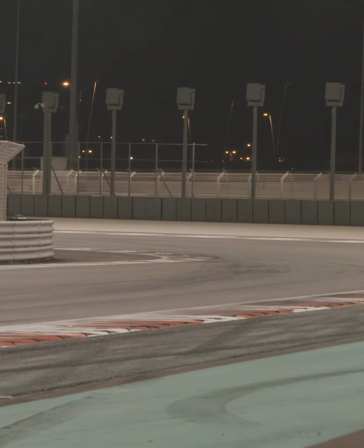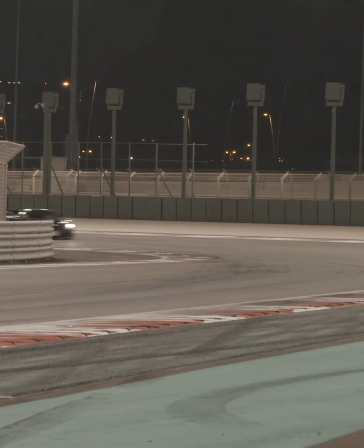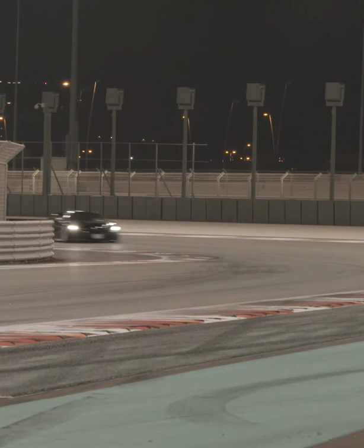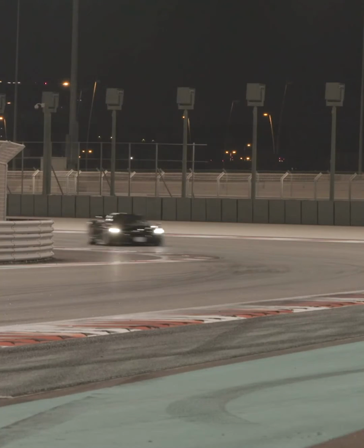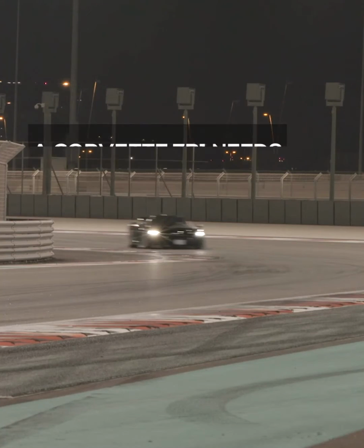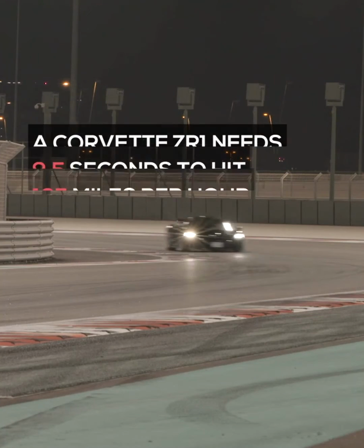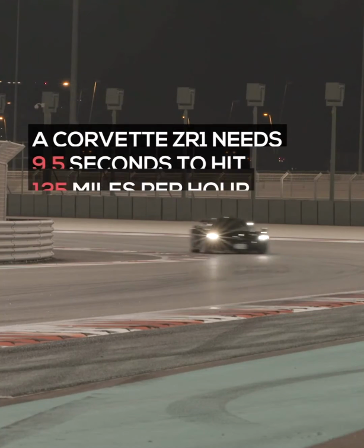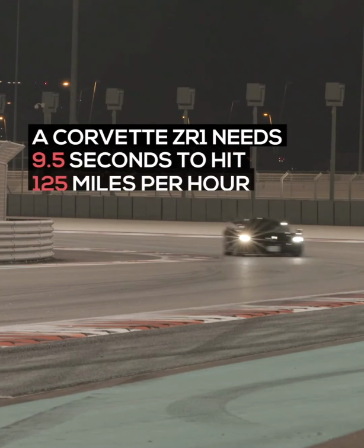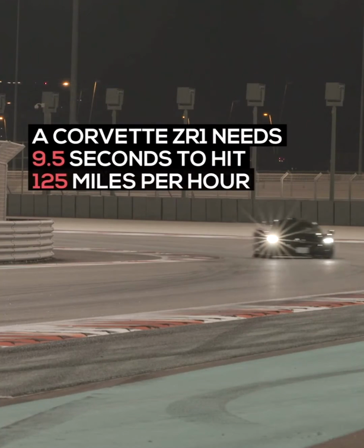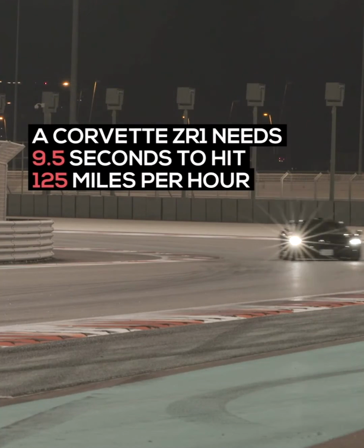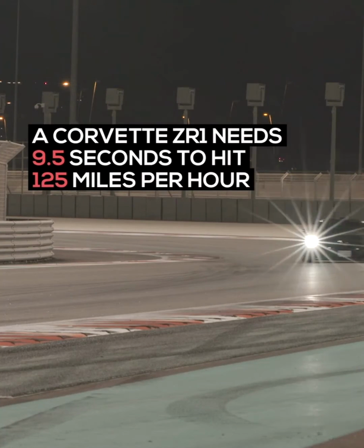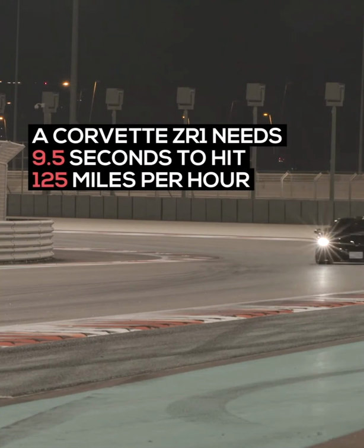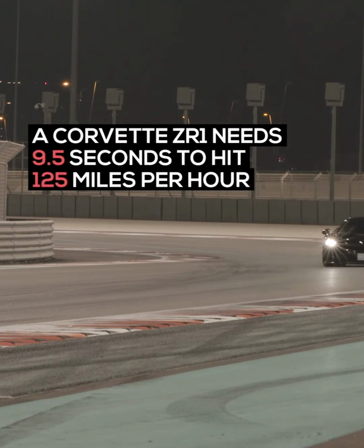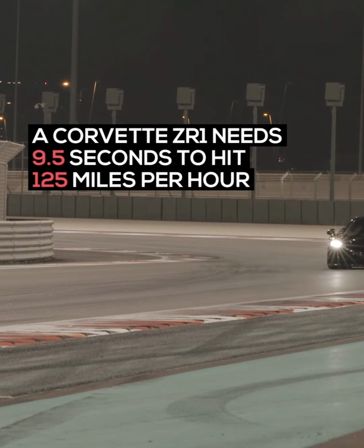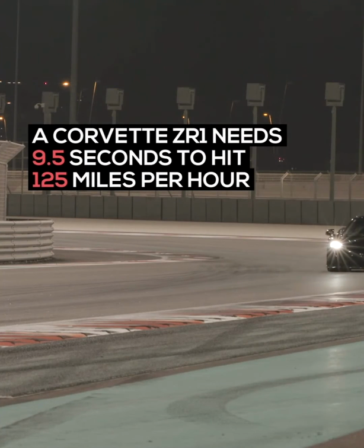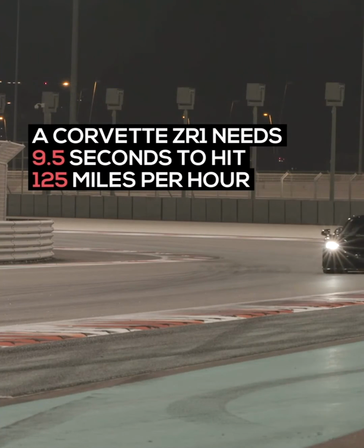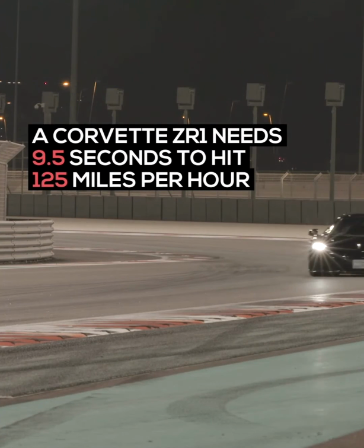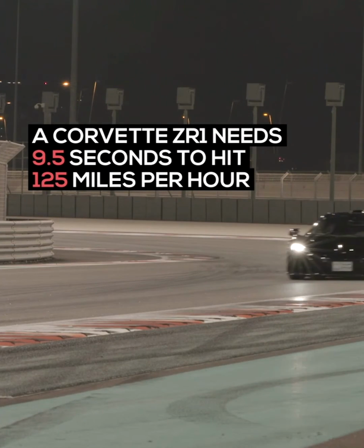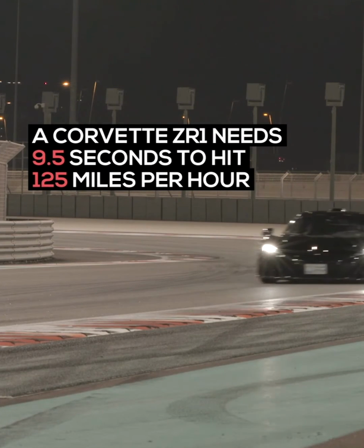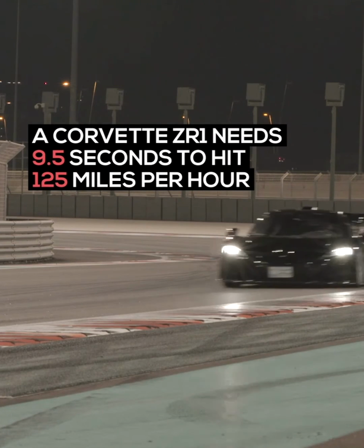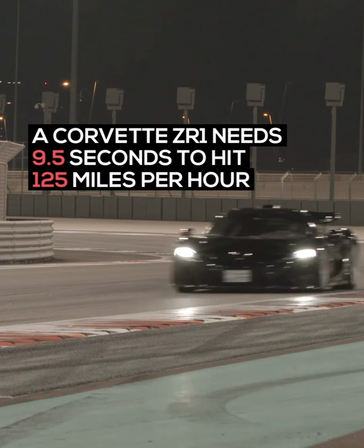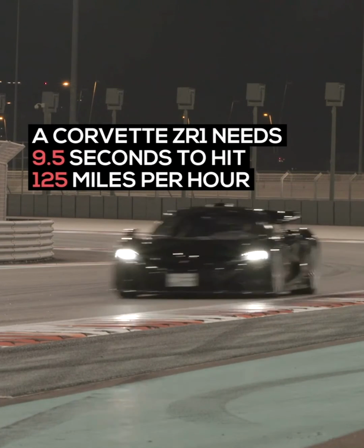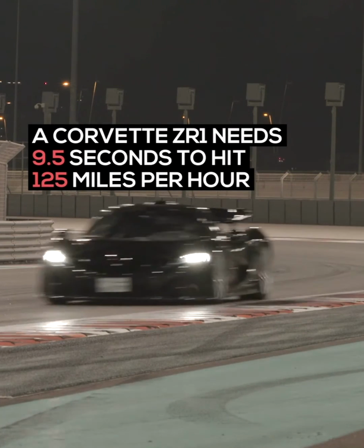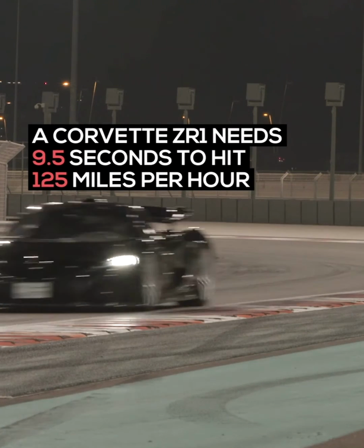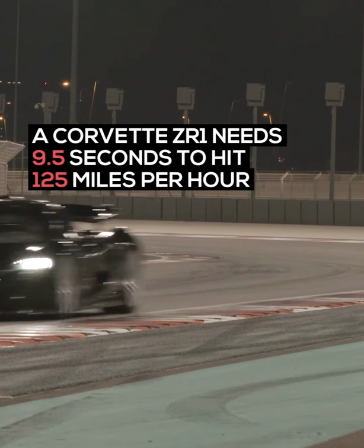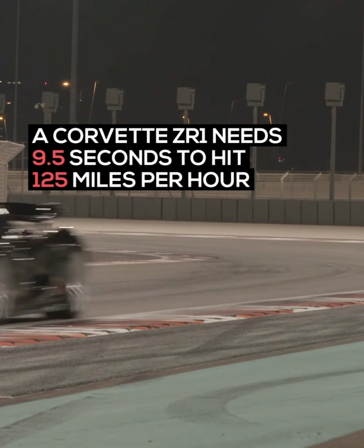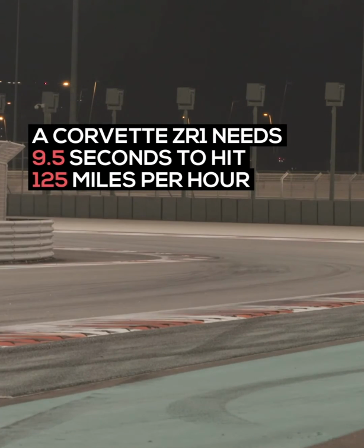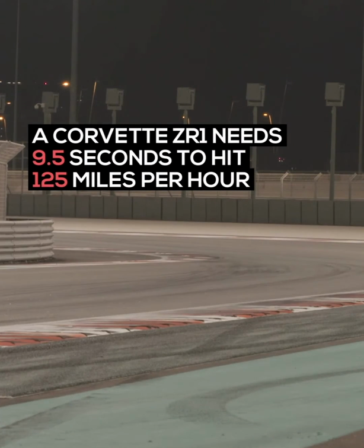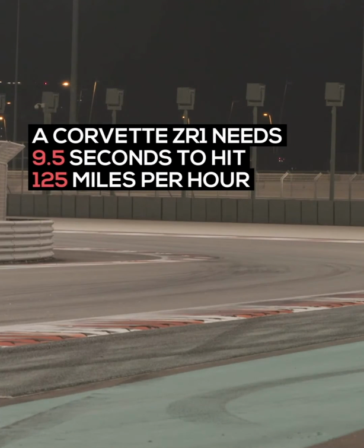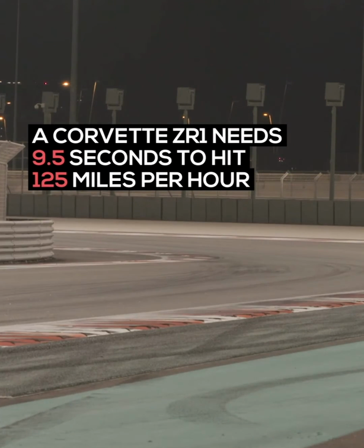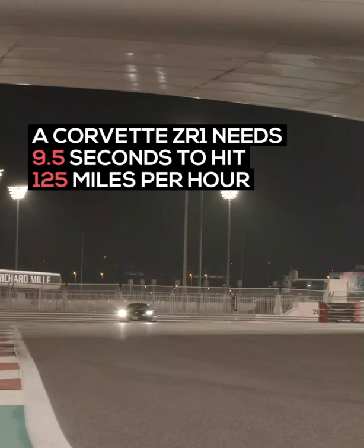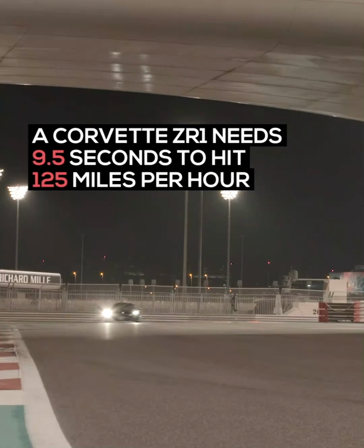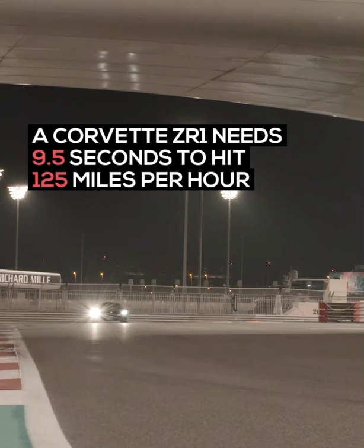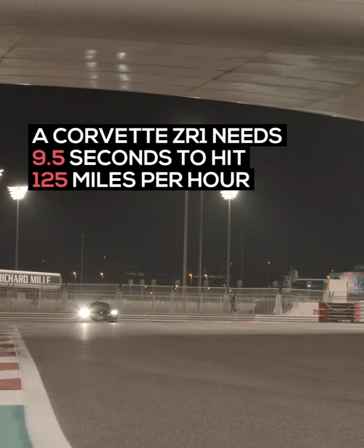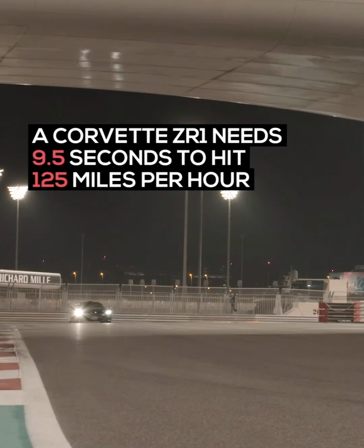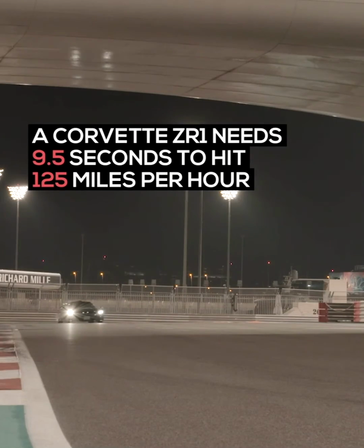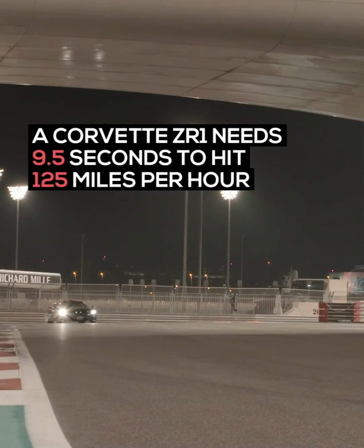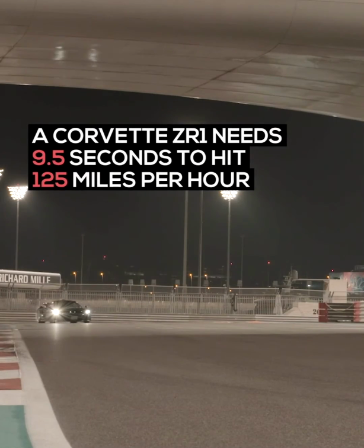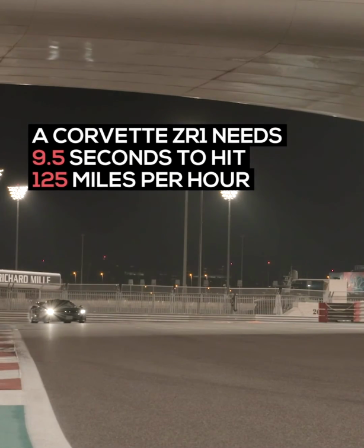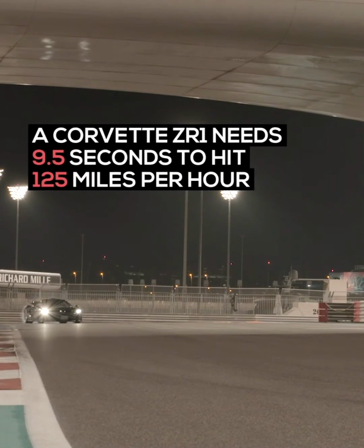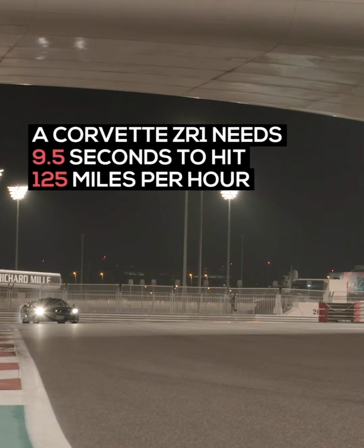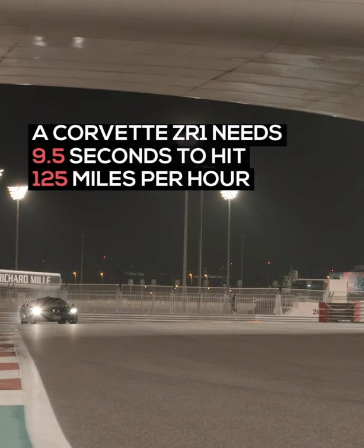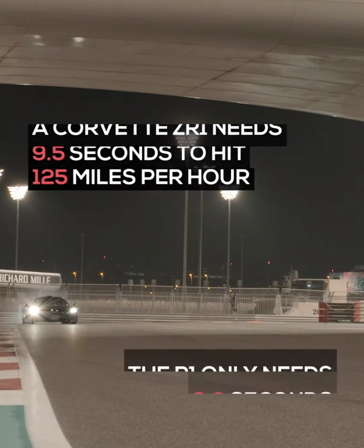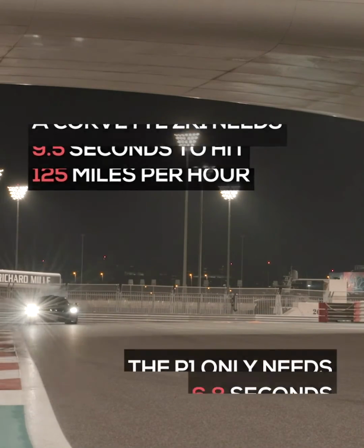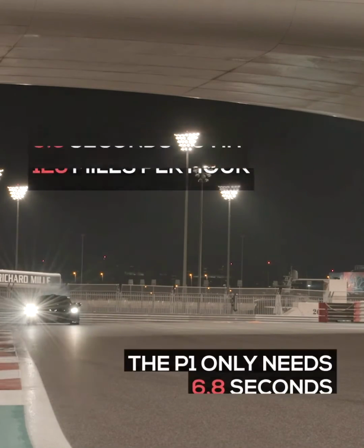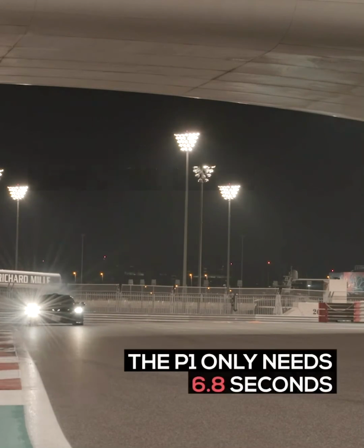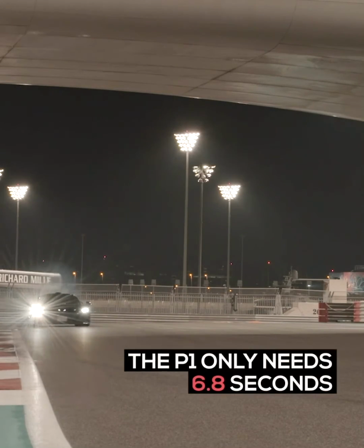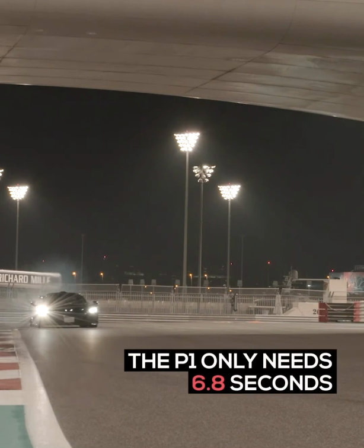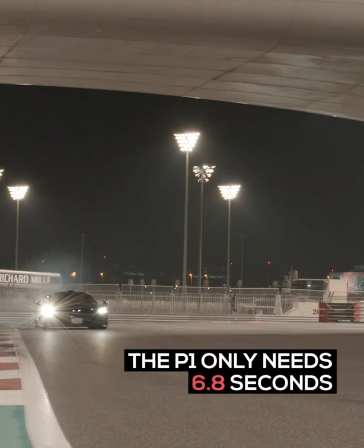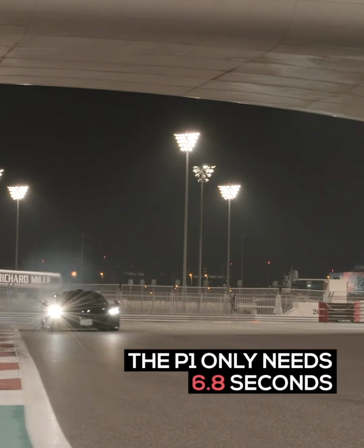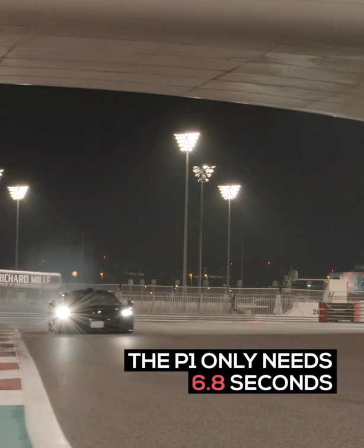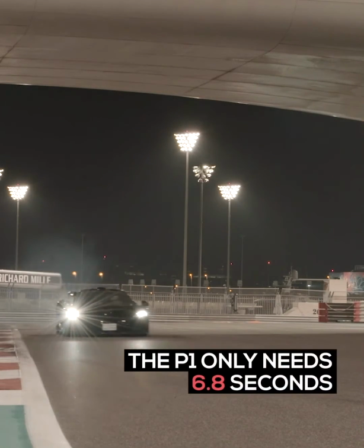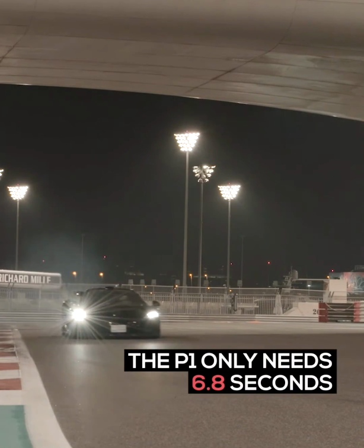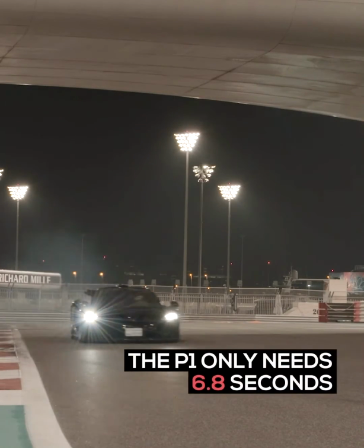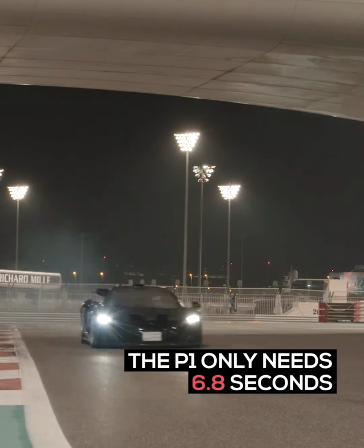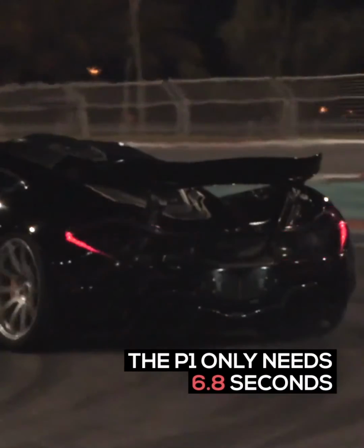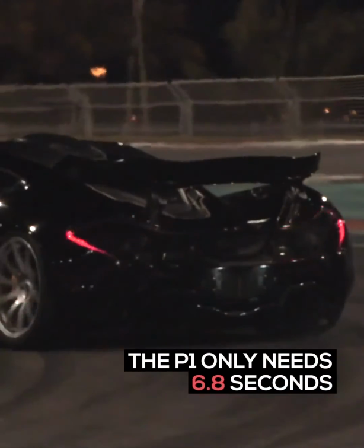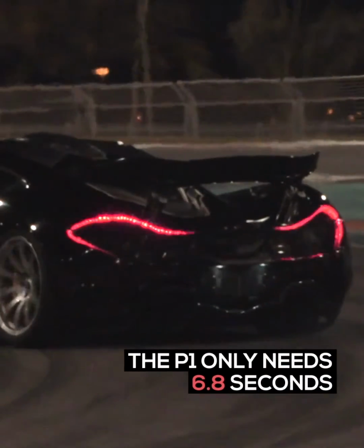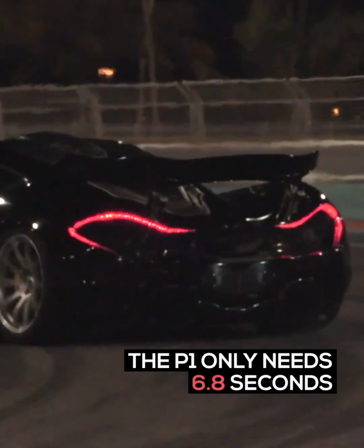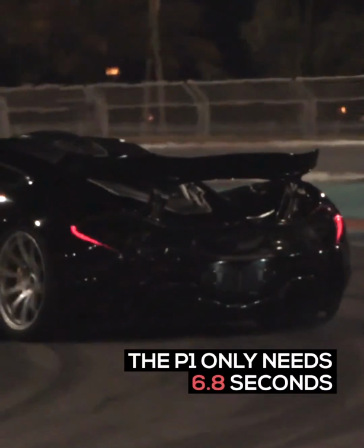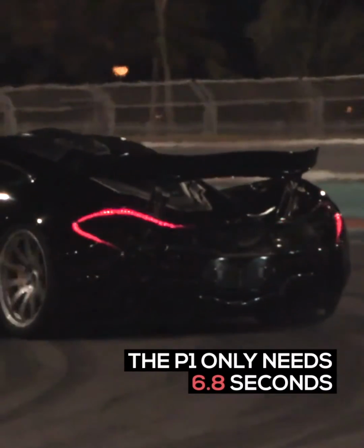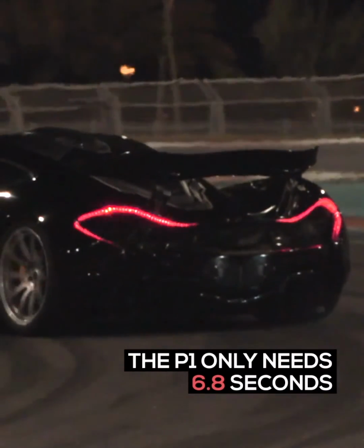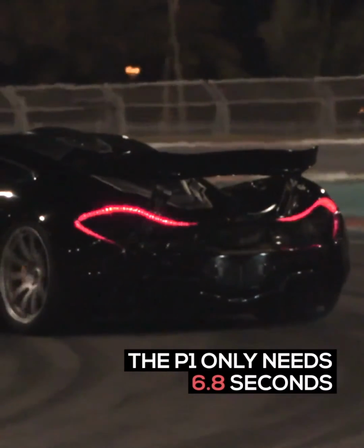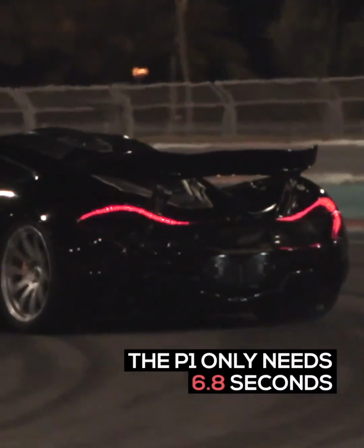A Corvette ZR1 needs 9.5 seconds to hit 125 miles per hour. The P1 only needs 6.8.